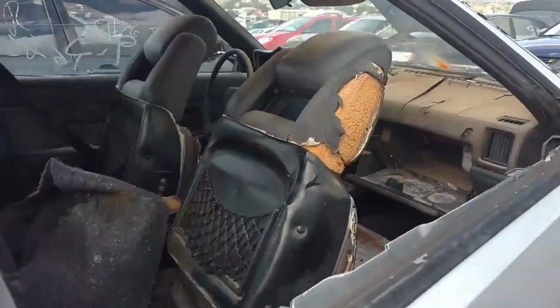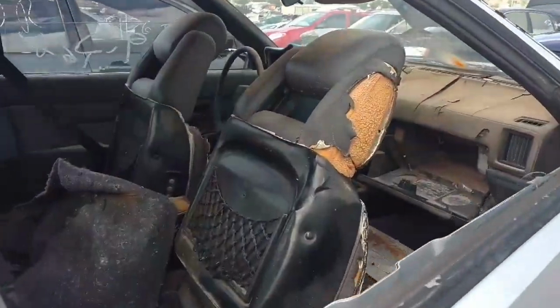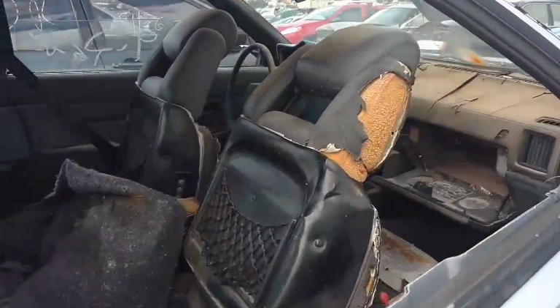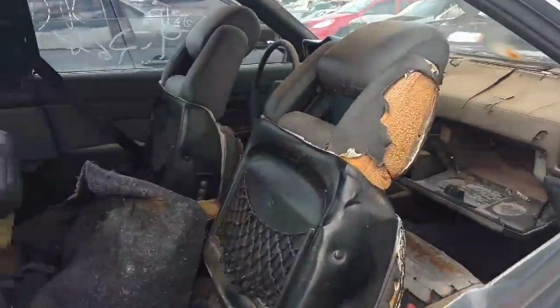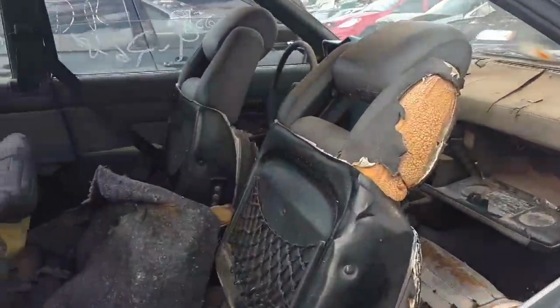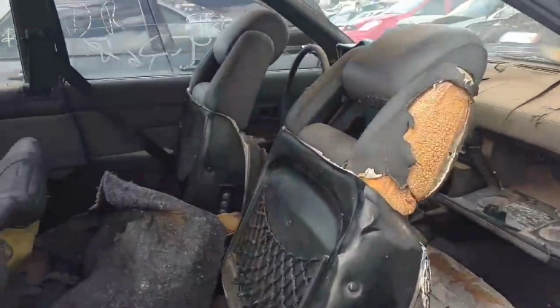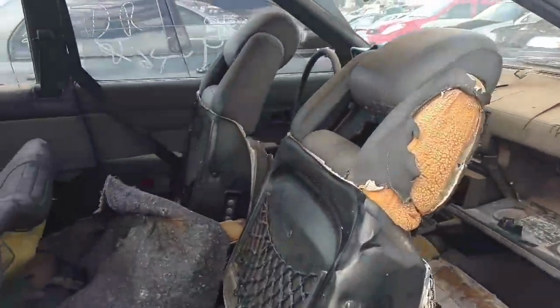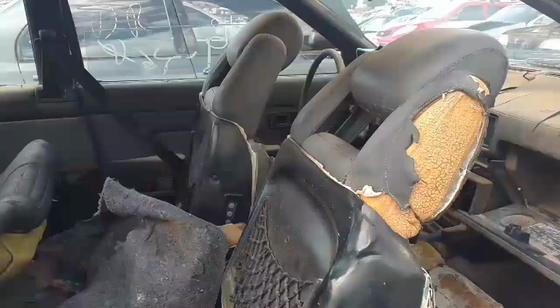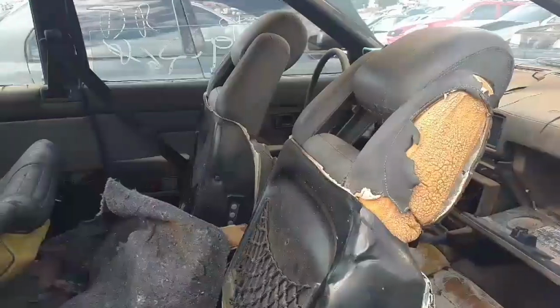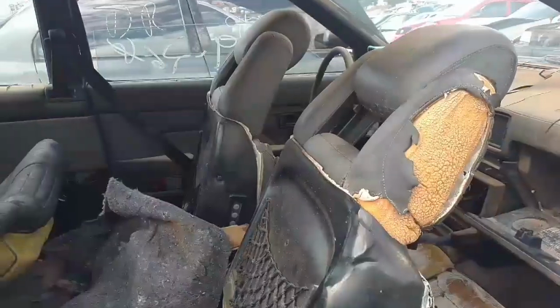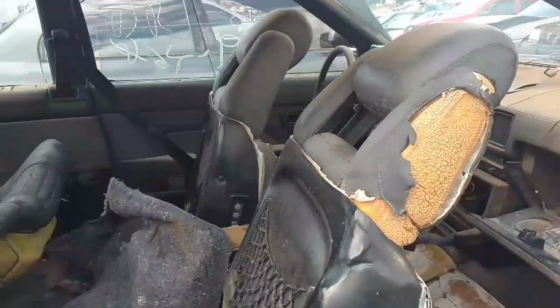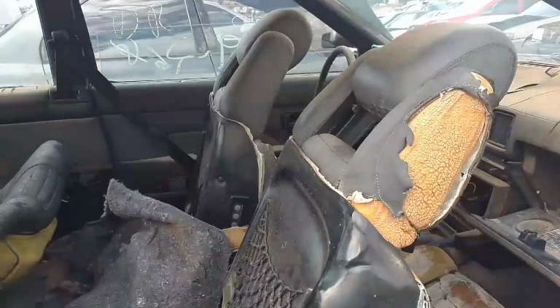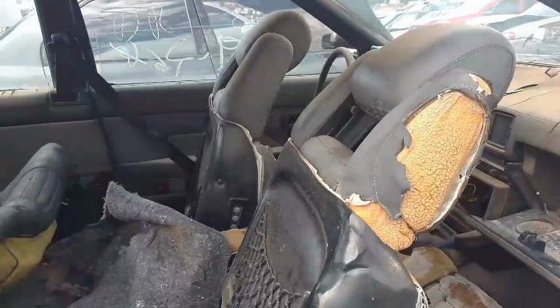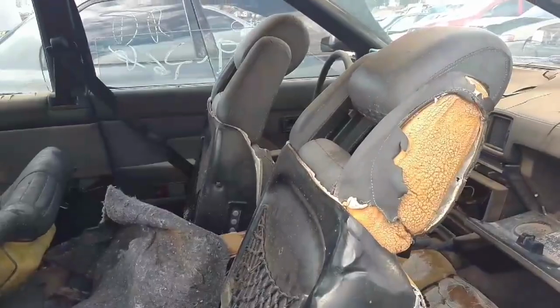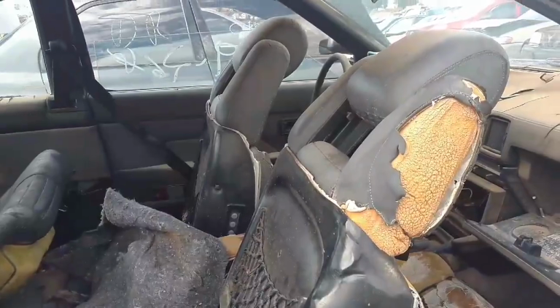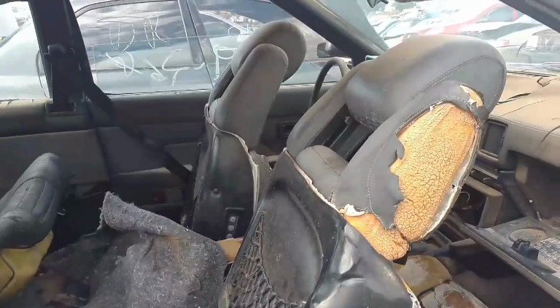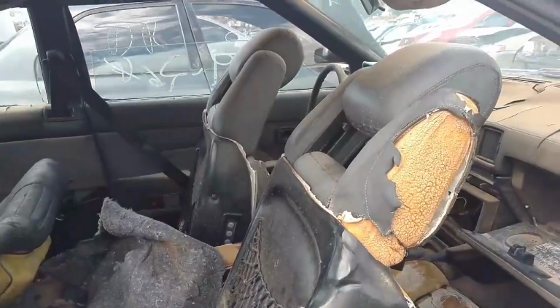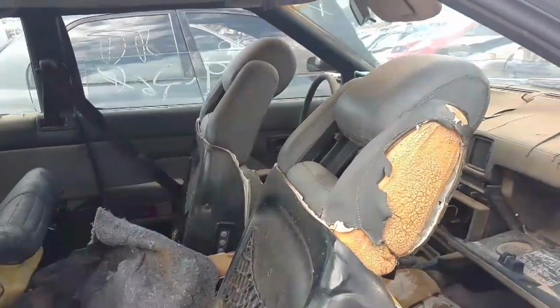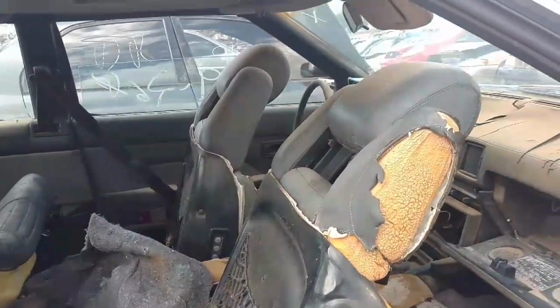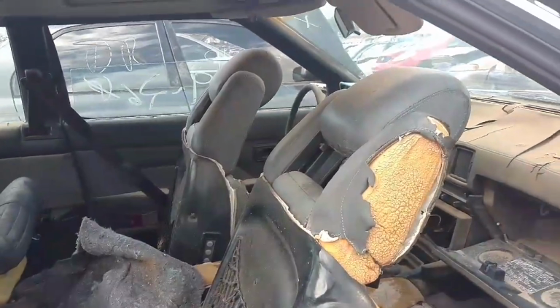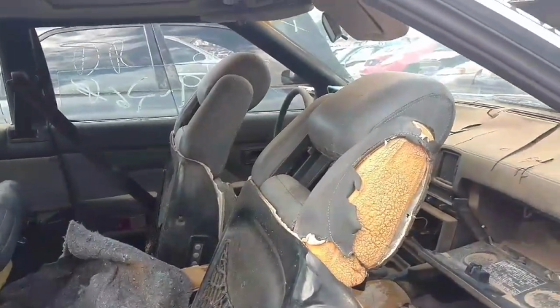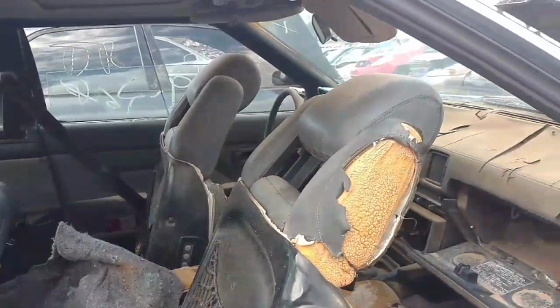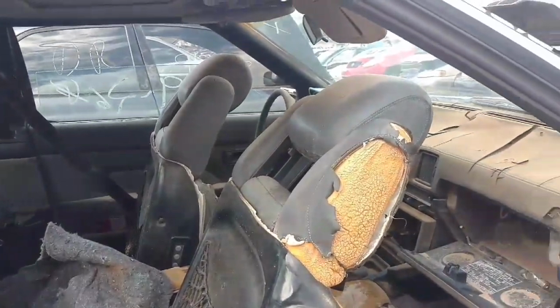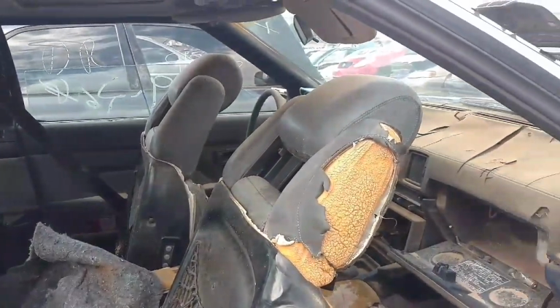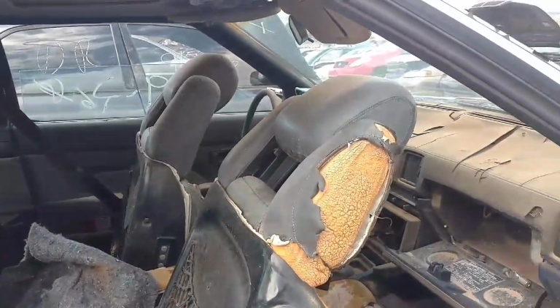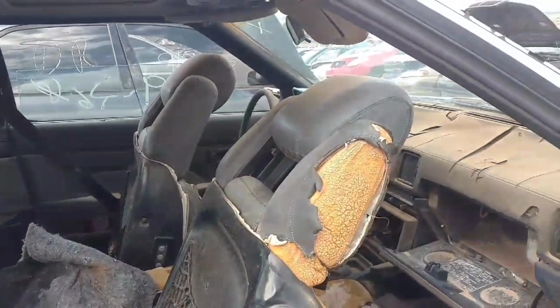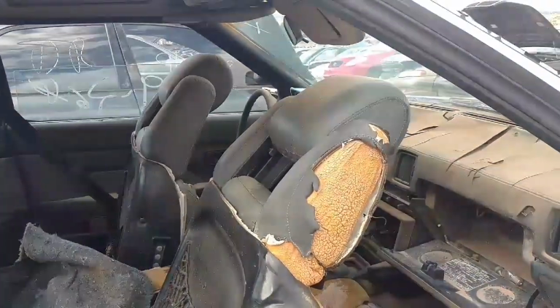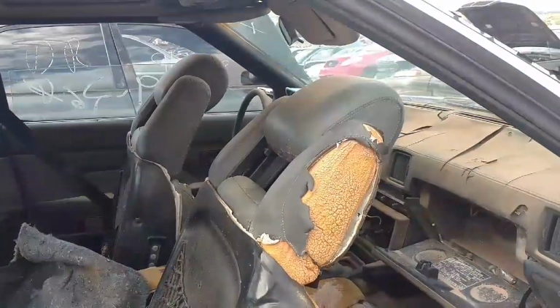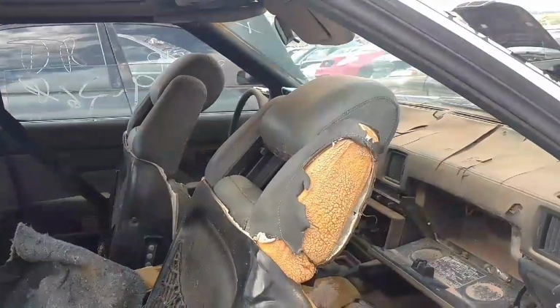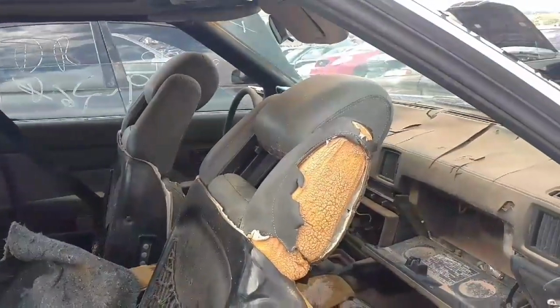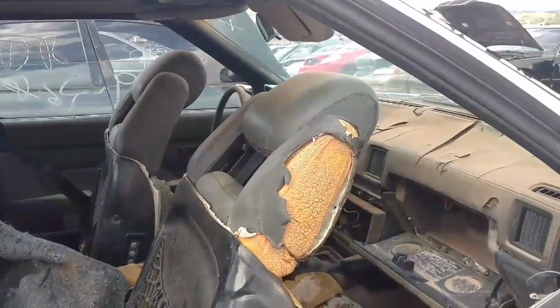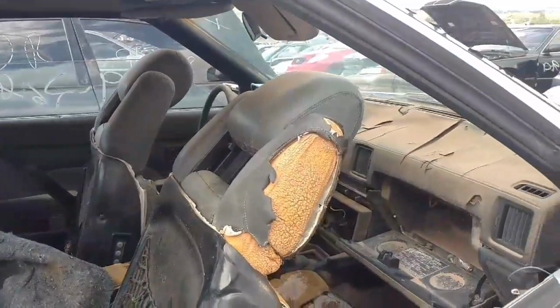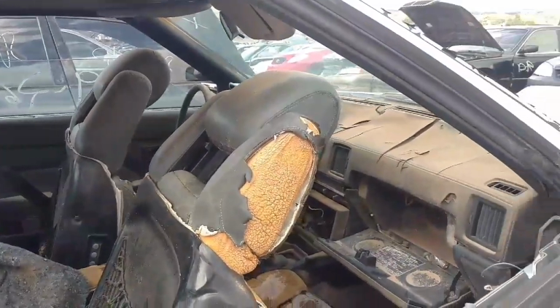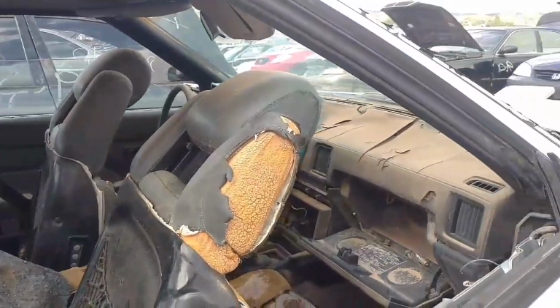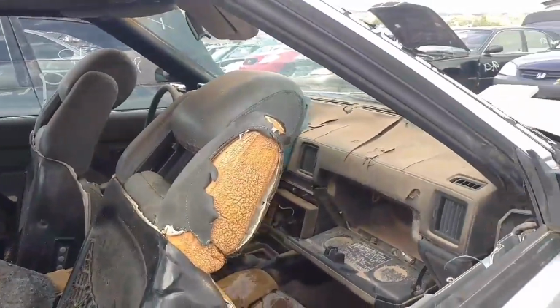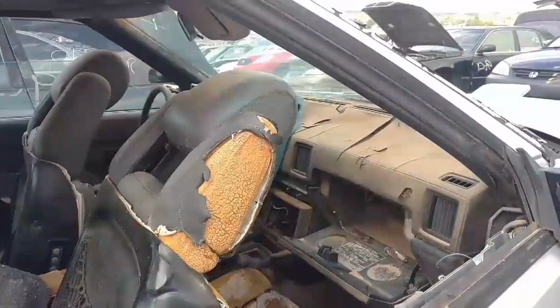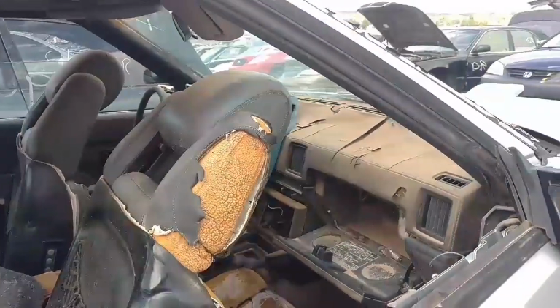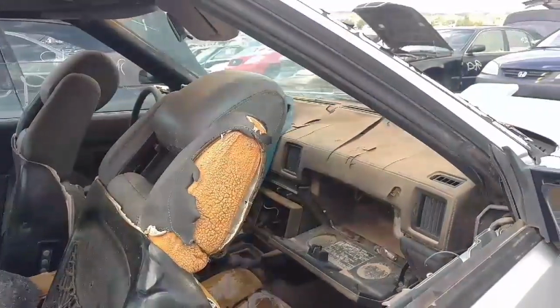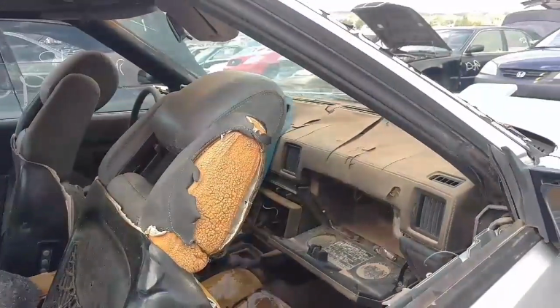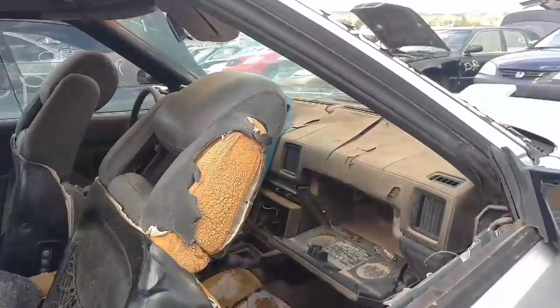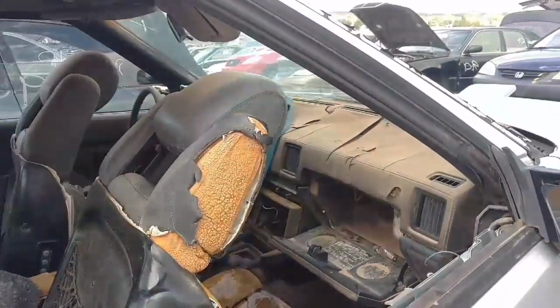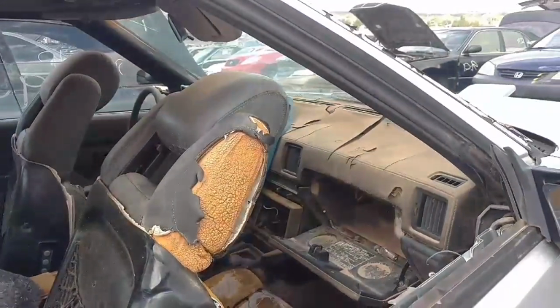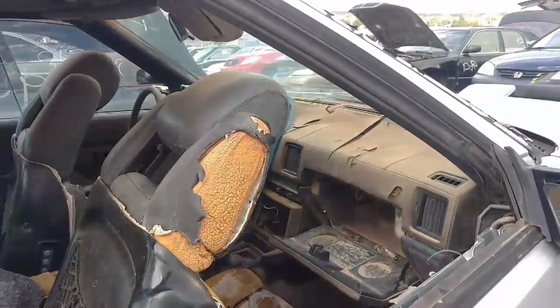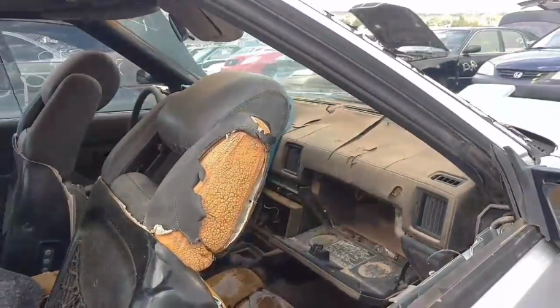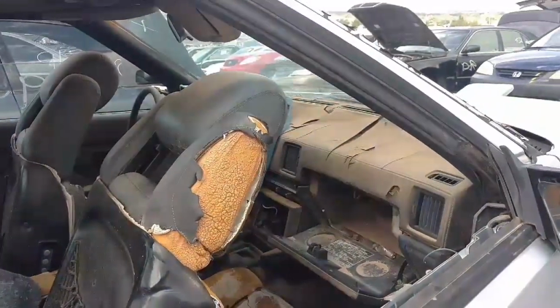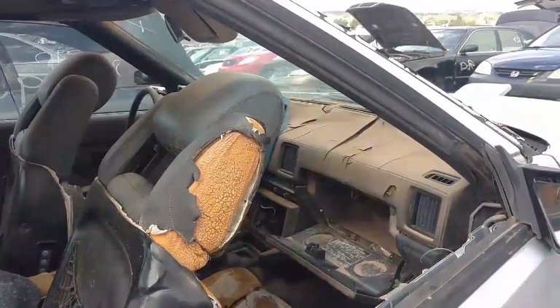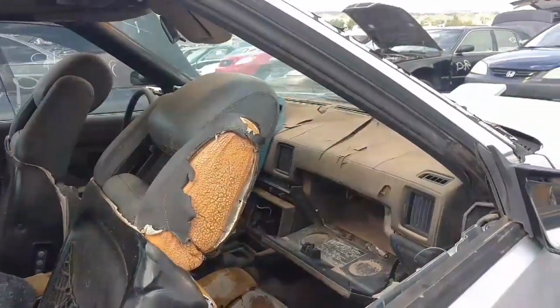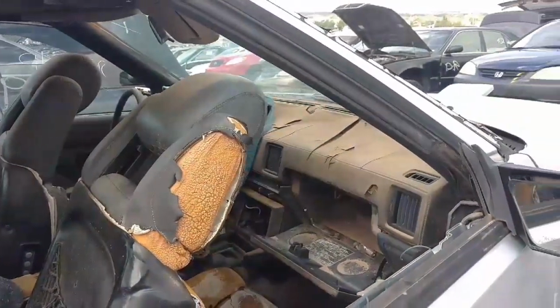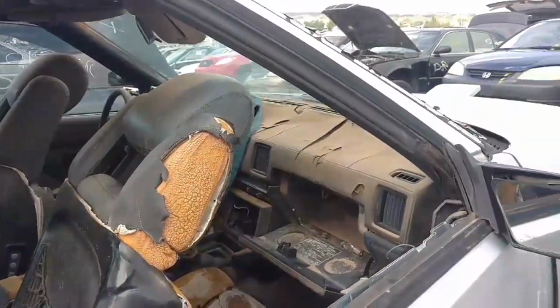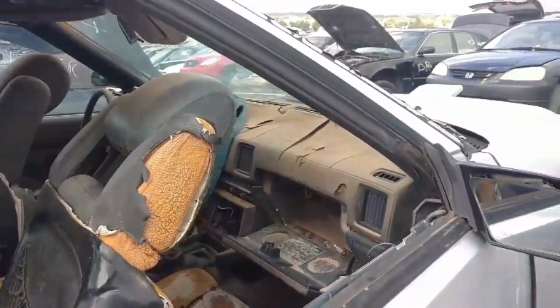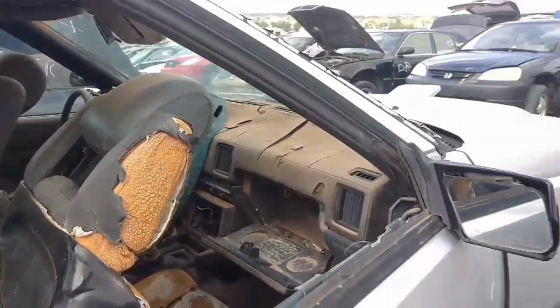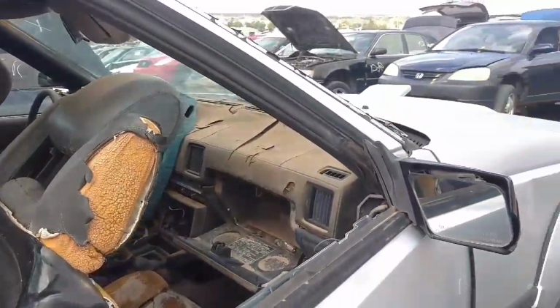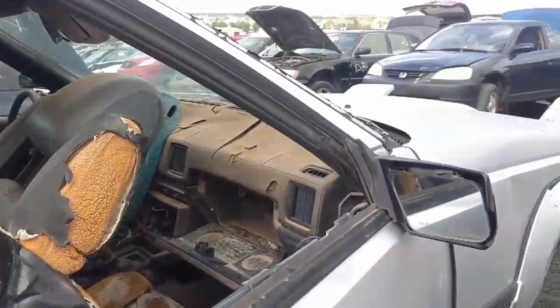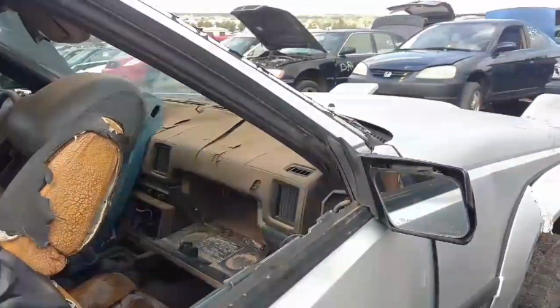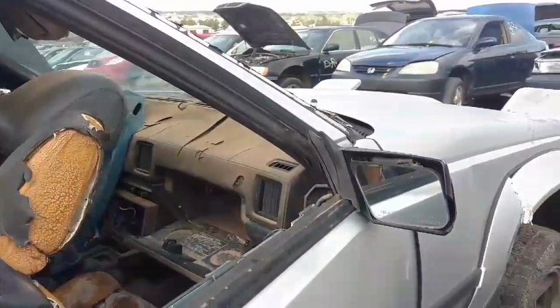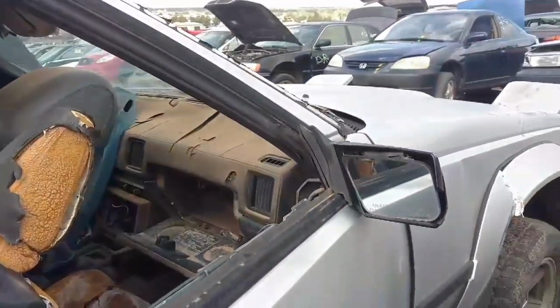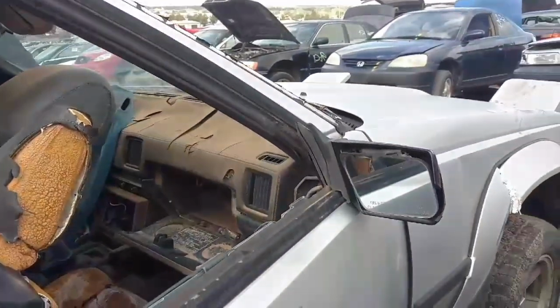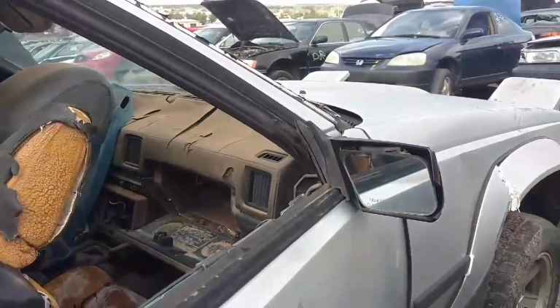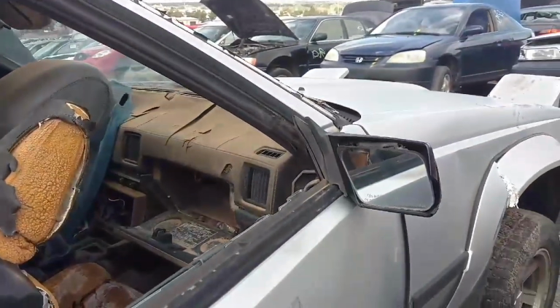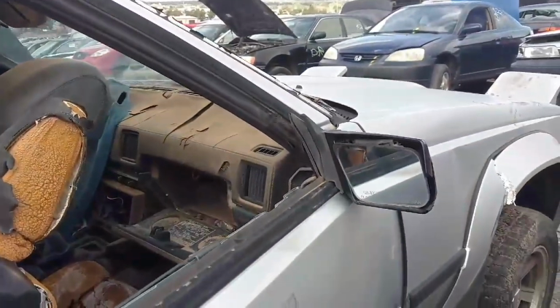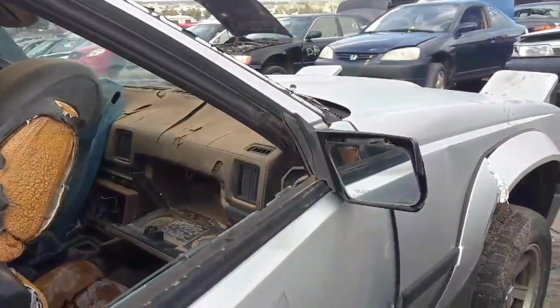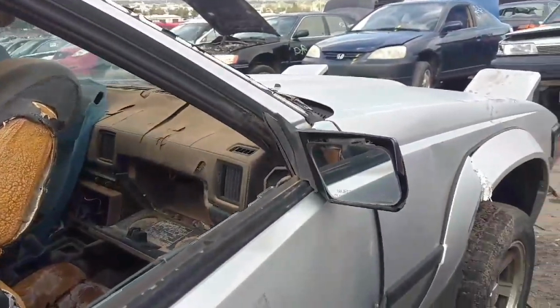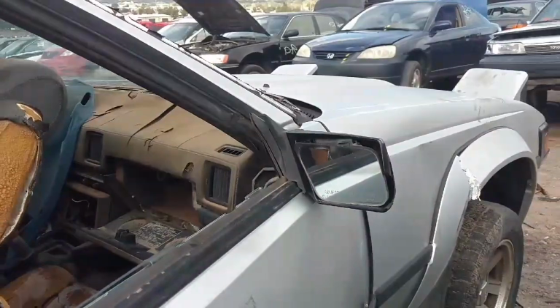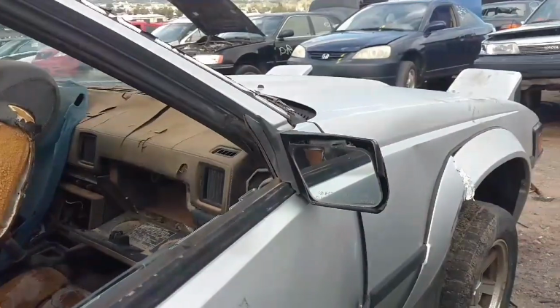This thing has some mean seats in it. Look at it — sitting somewhere in somebody's dirt pile for a while.